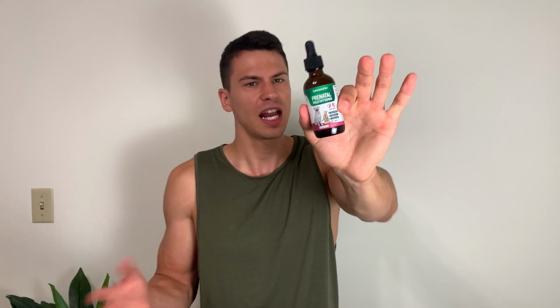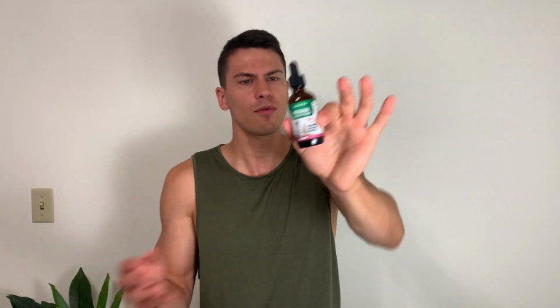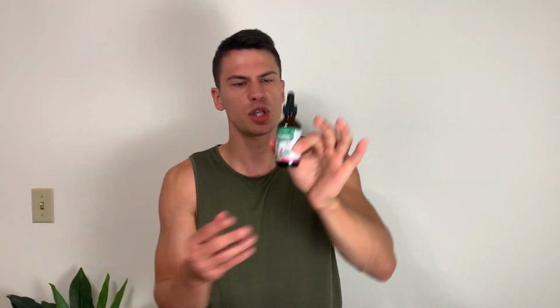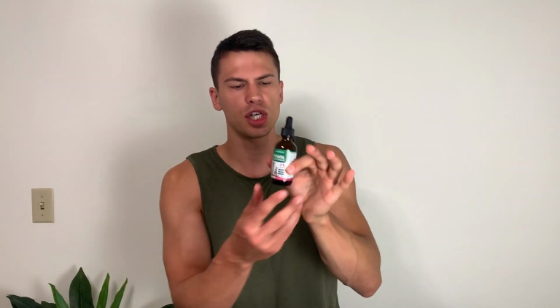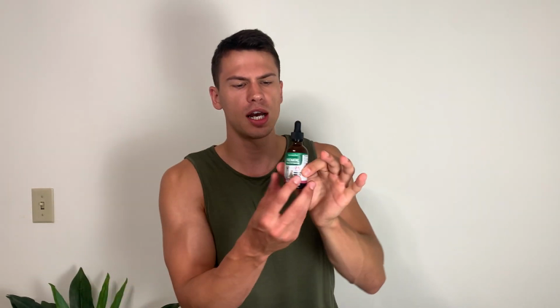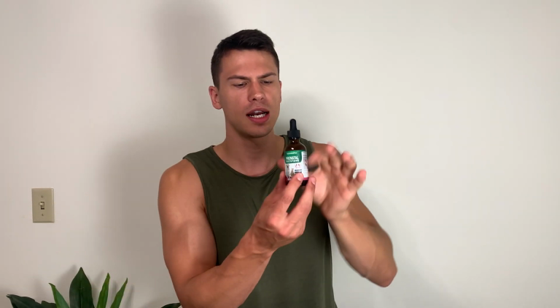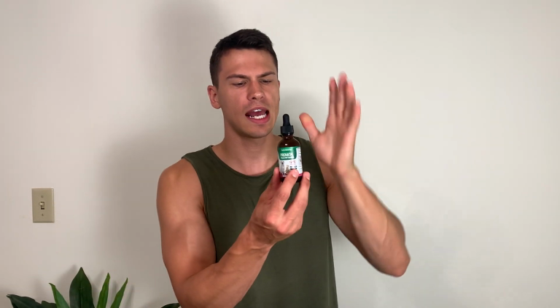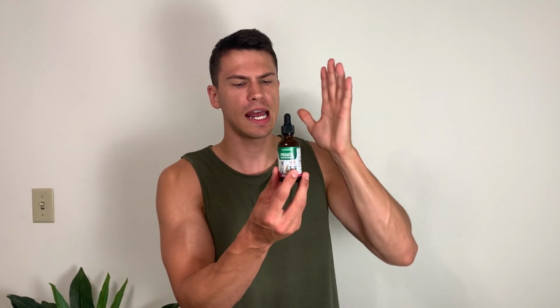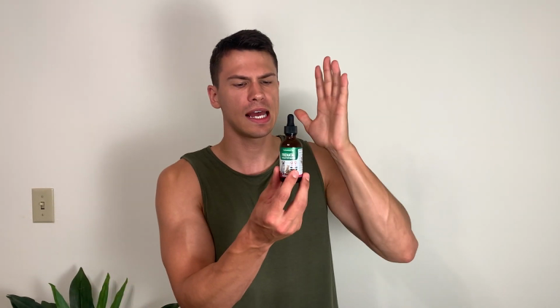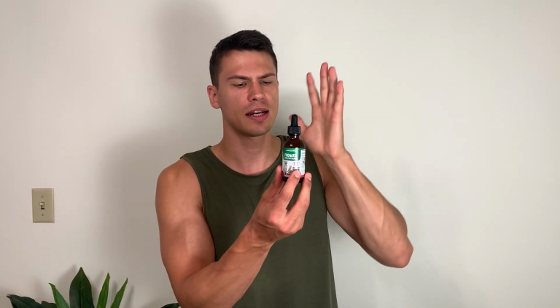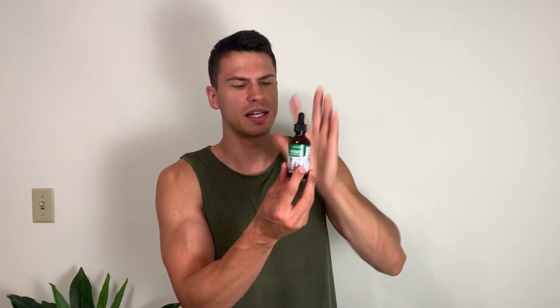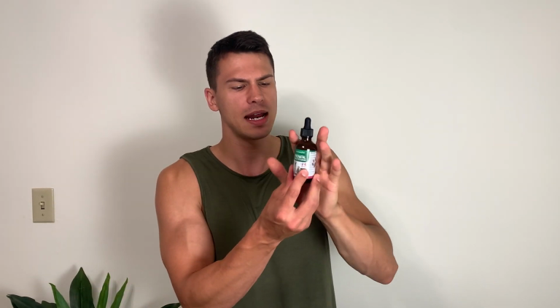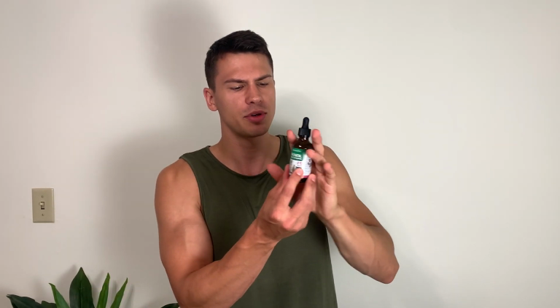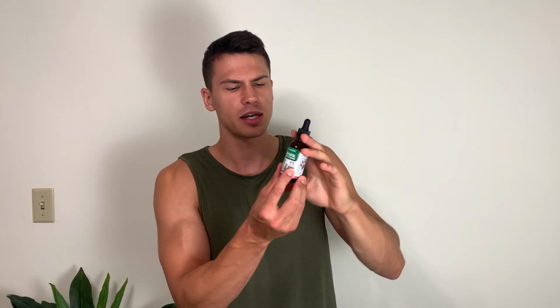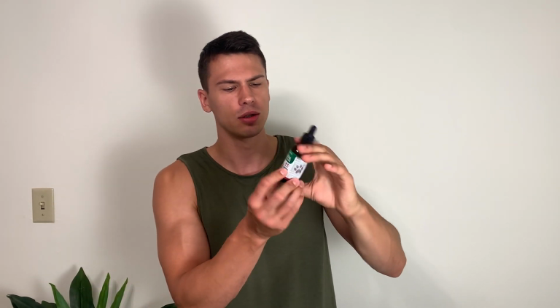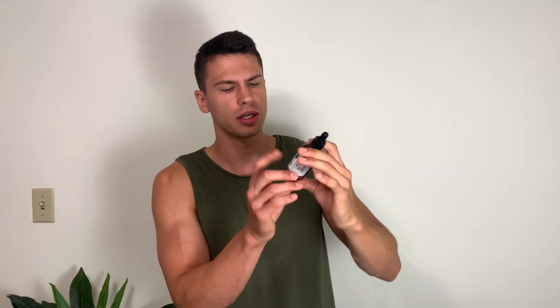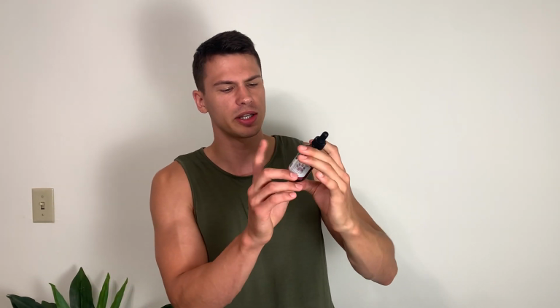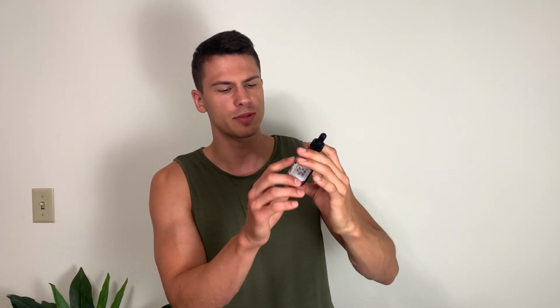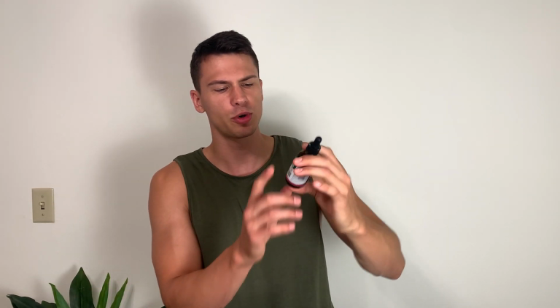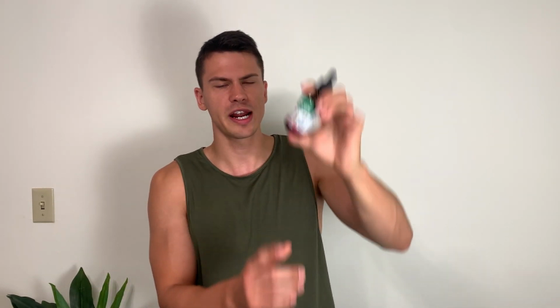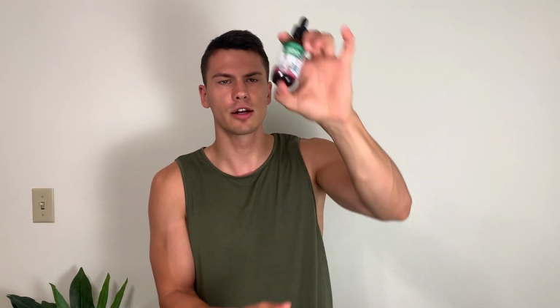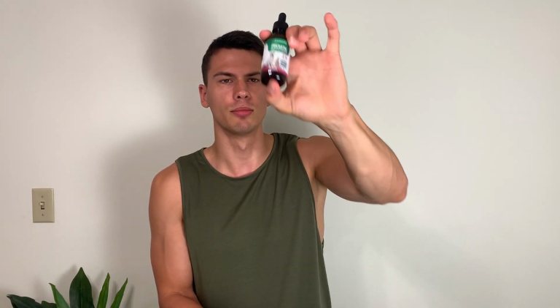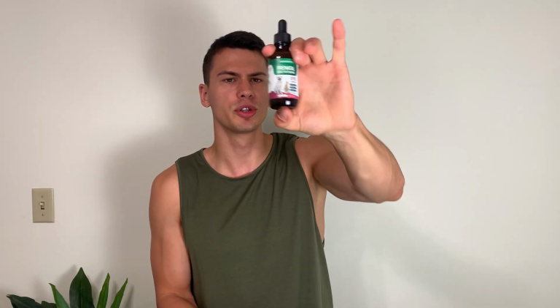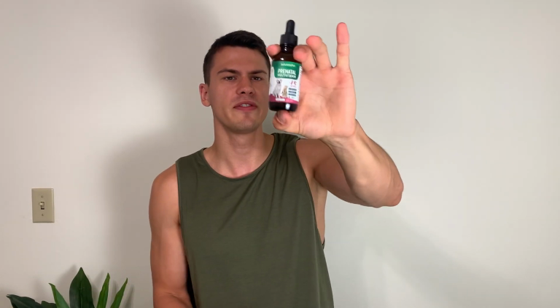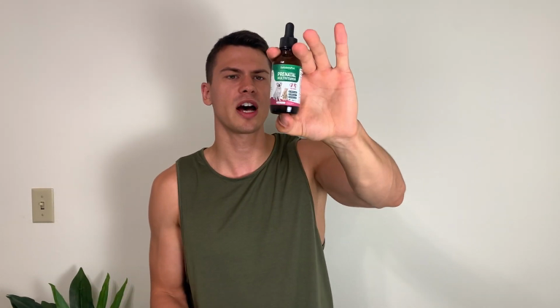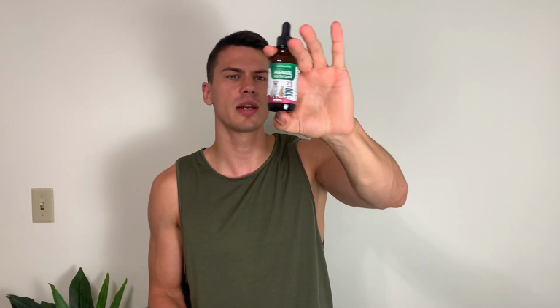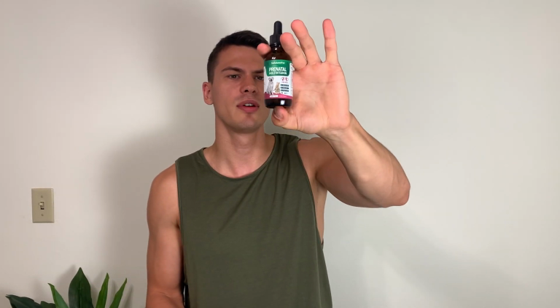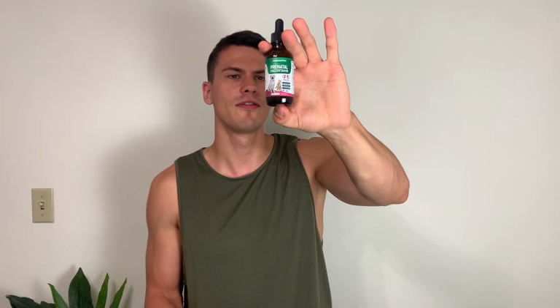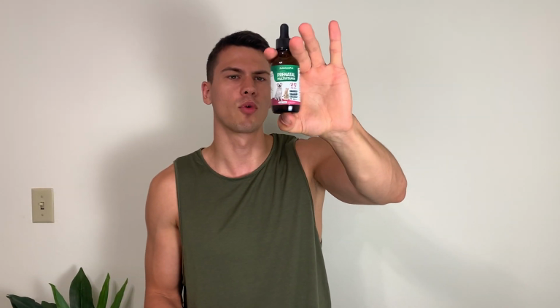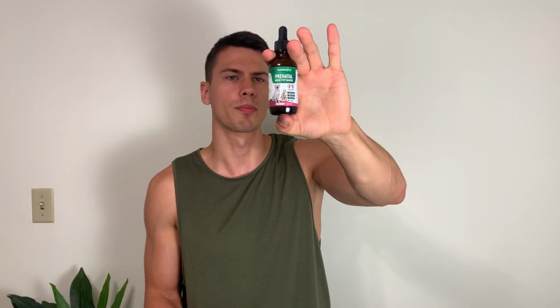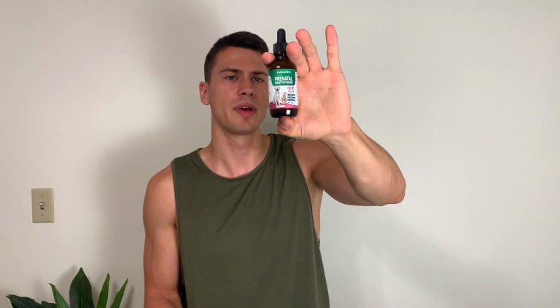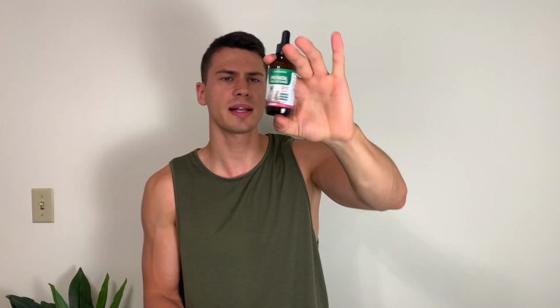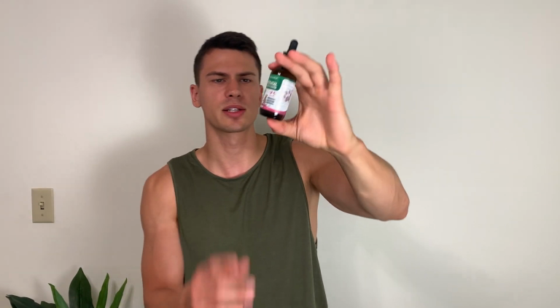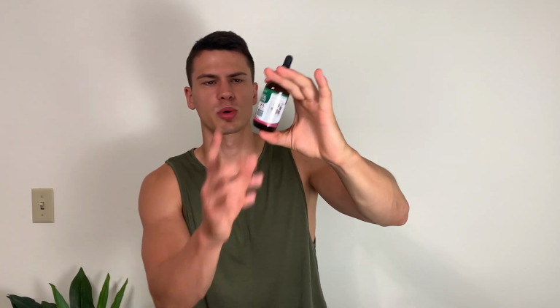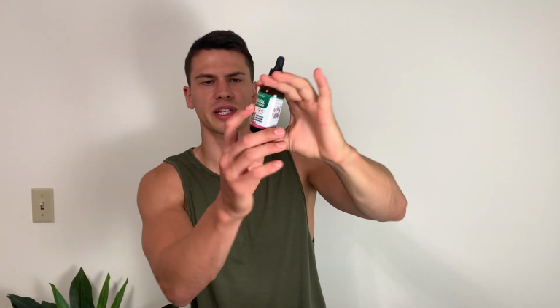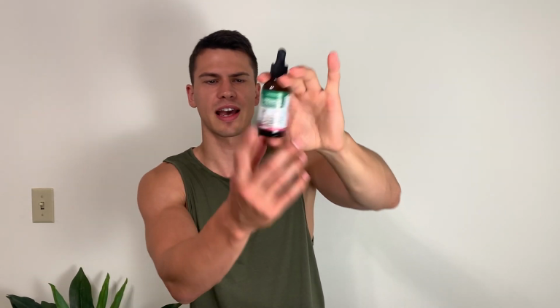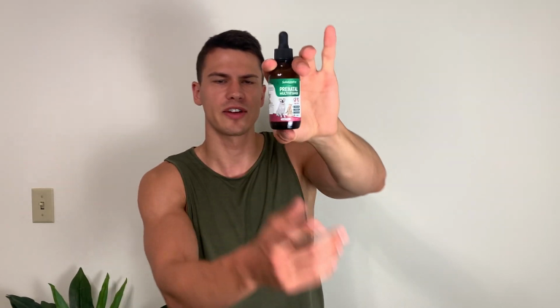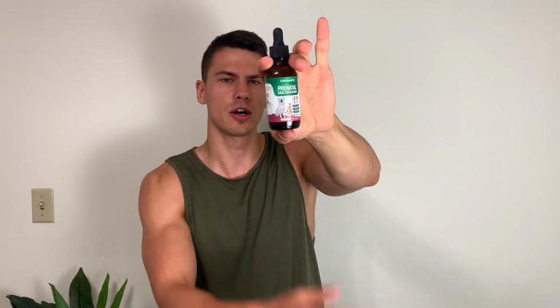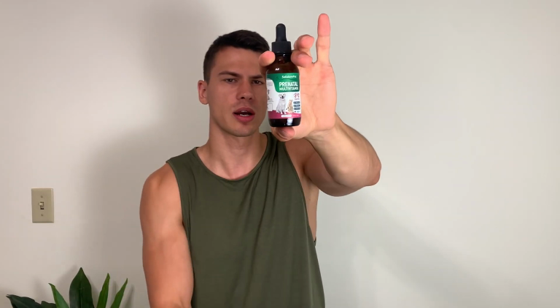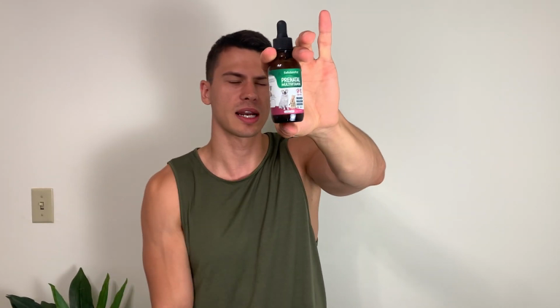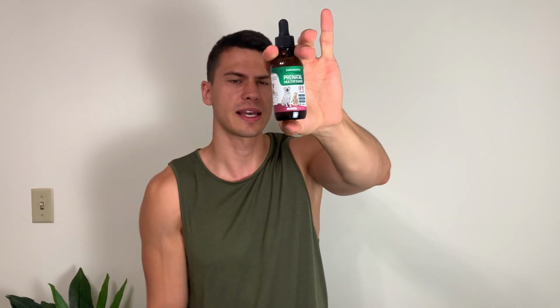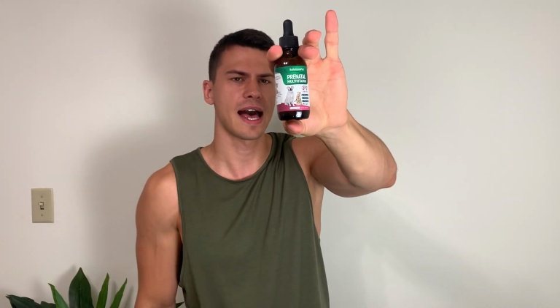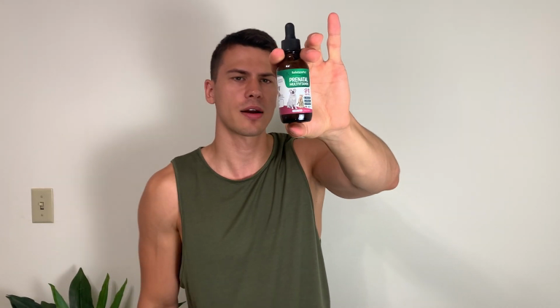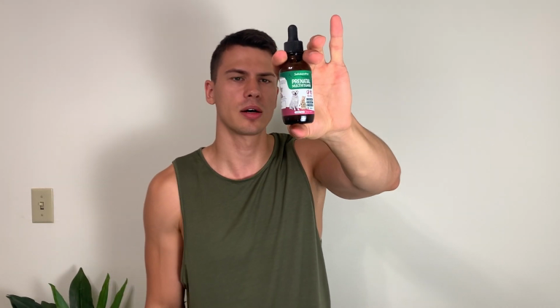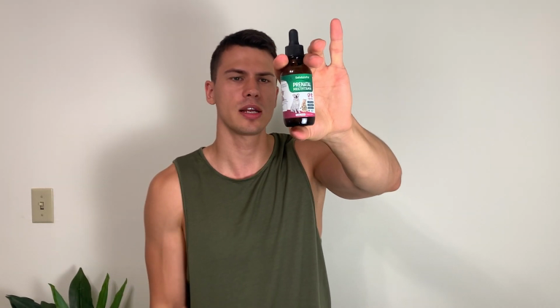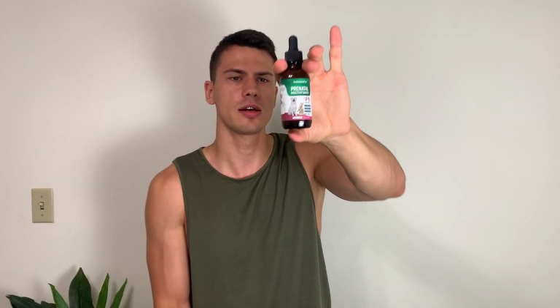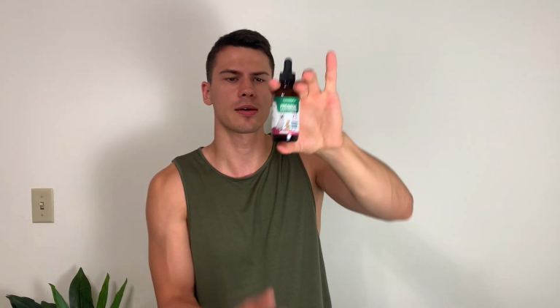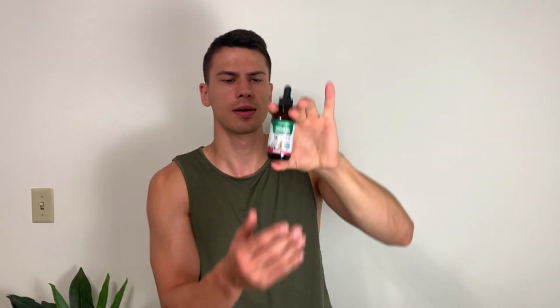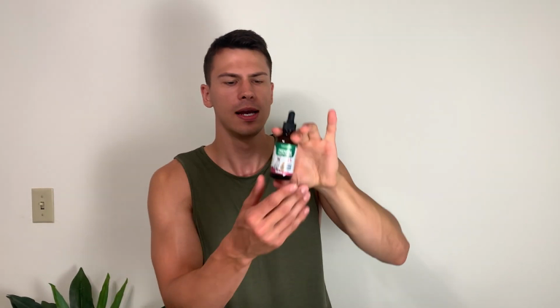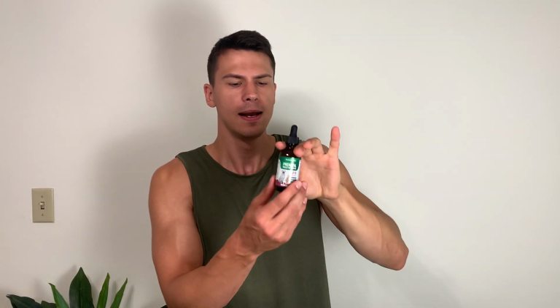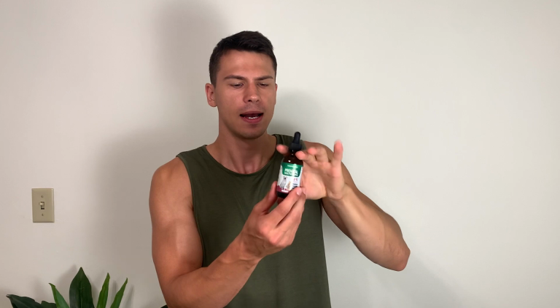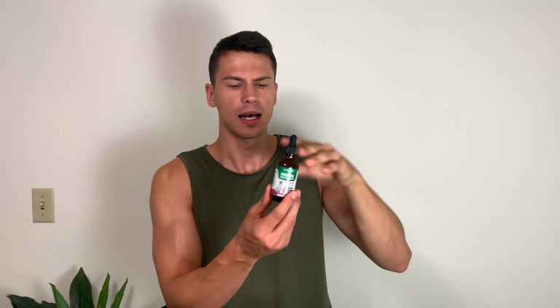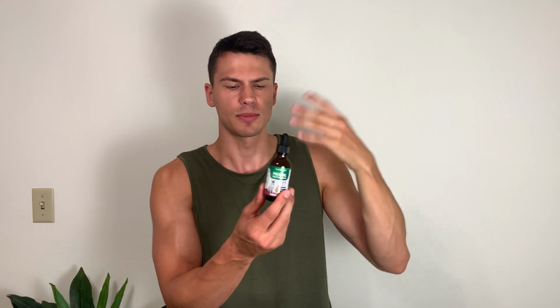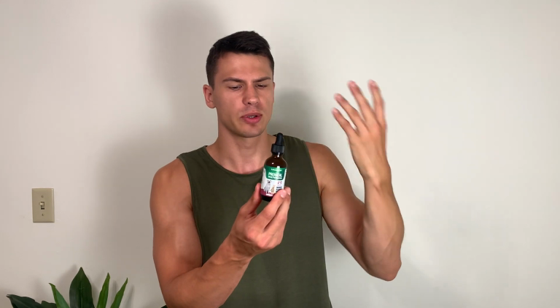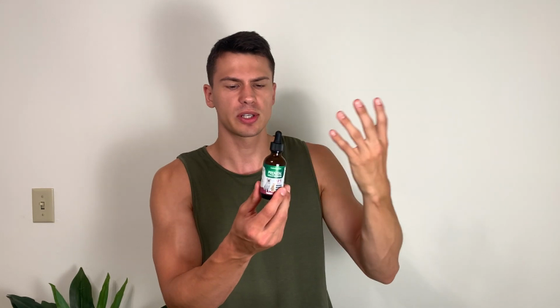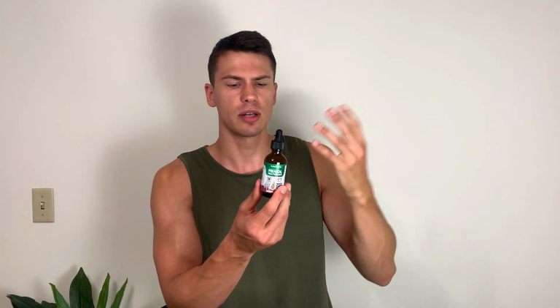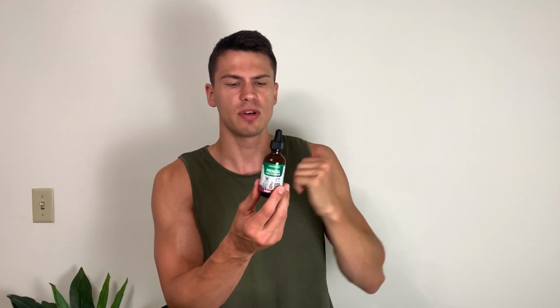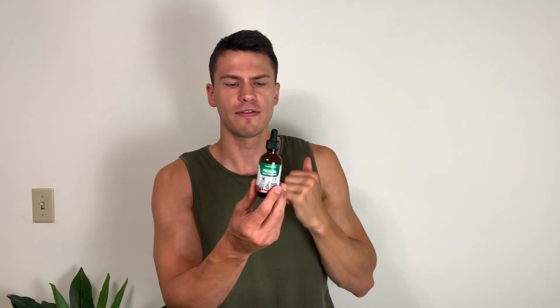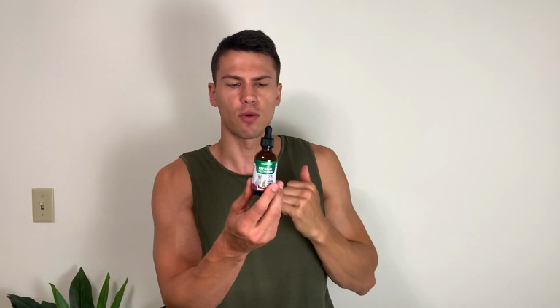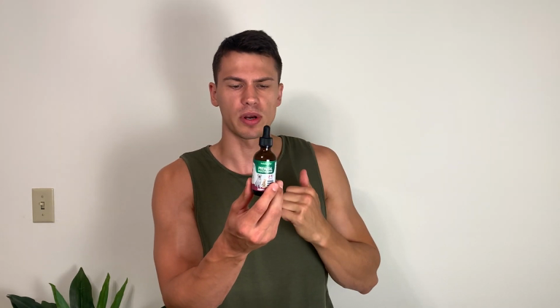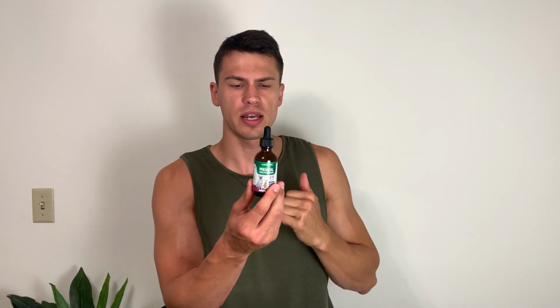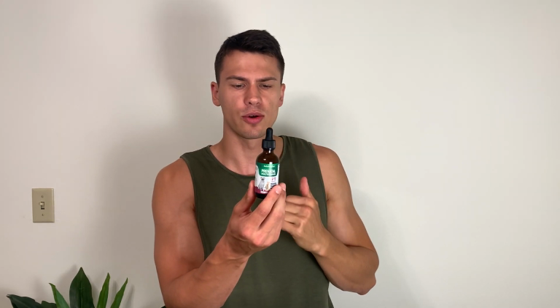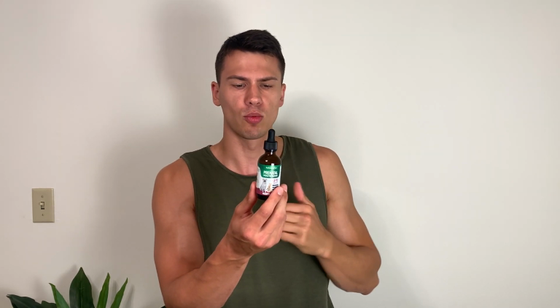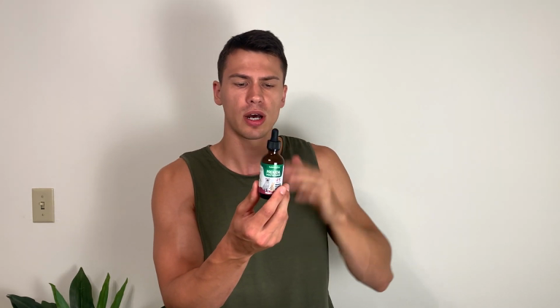Hey everyone, it's John, and today we're taking a look at this prenatal multivitamin for pets. Of course, they have a dog and a cat on here, so this can be for either one.